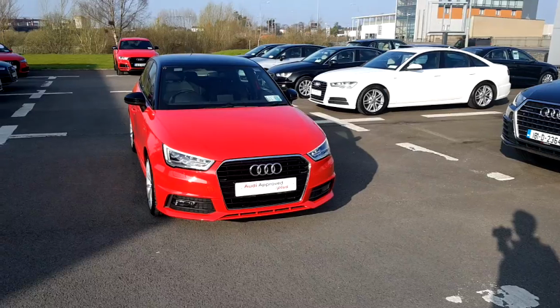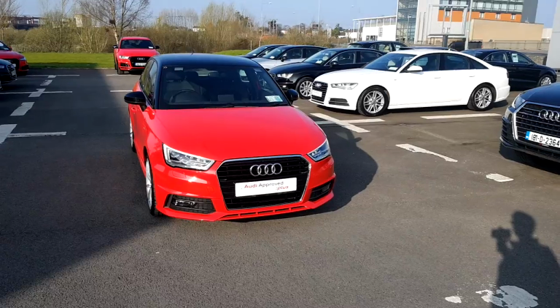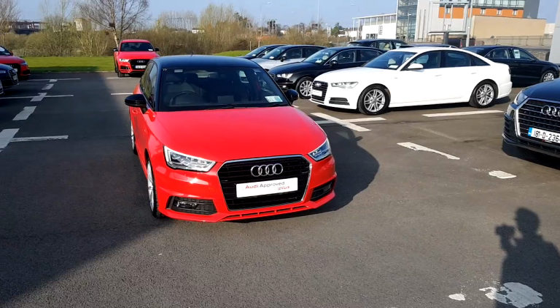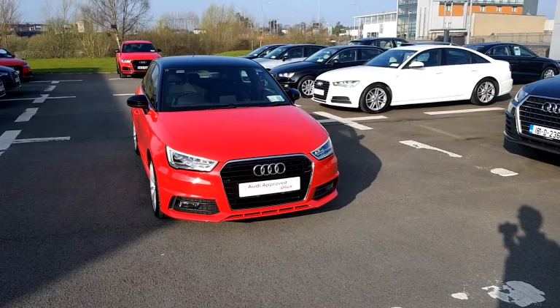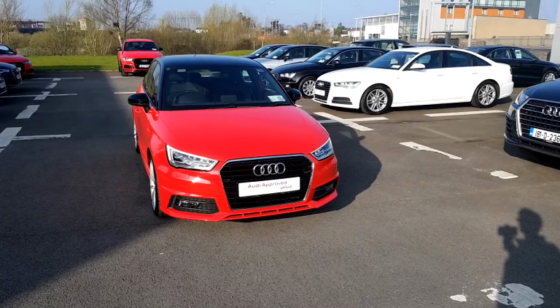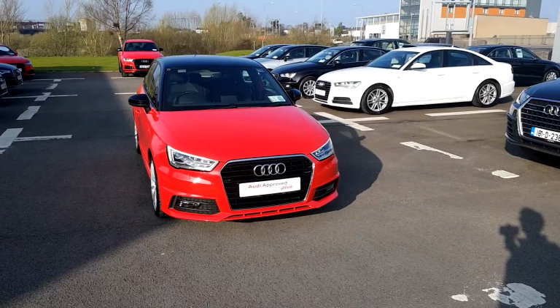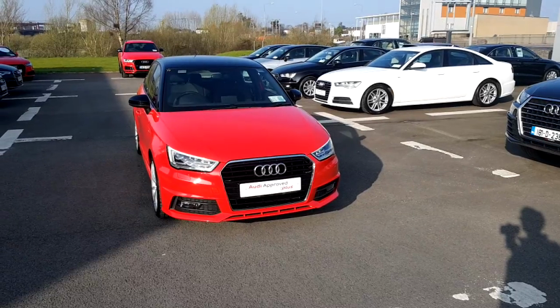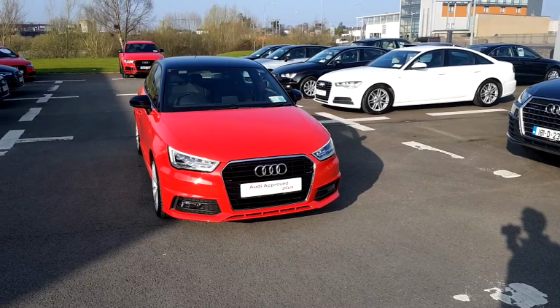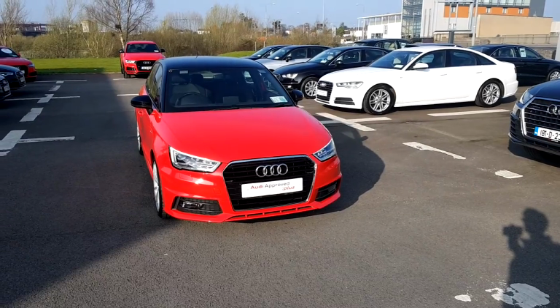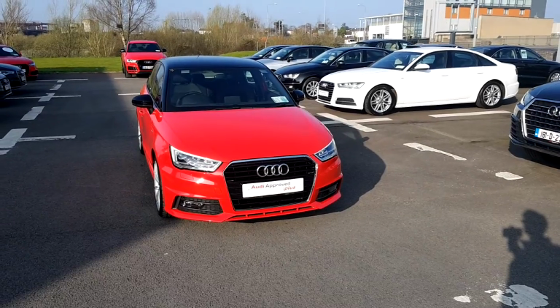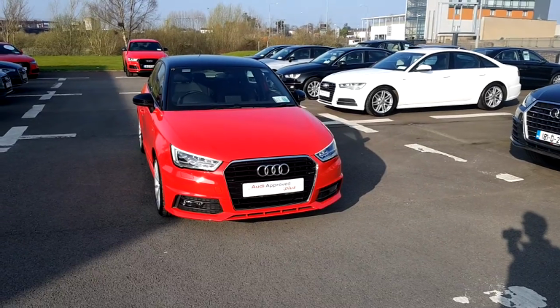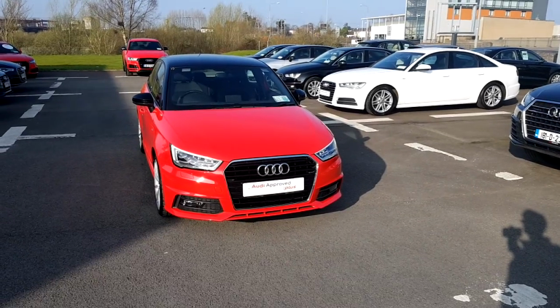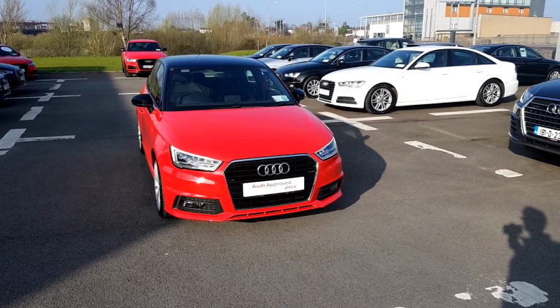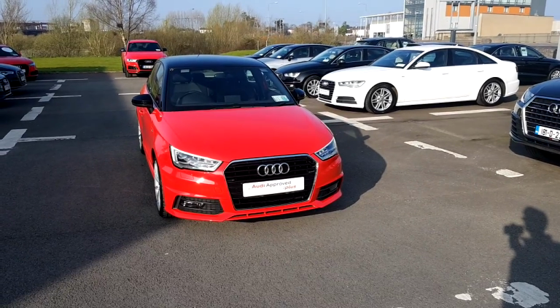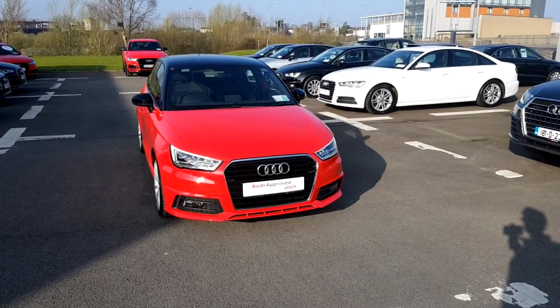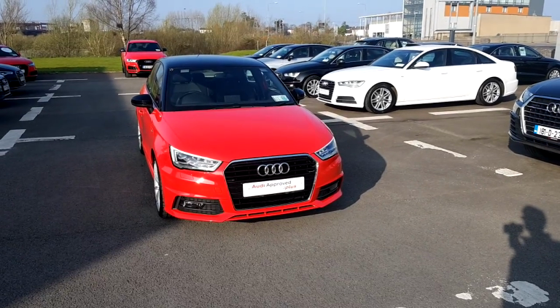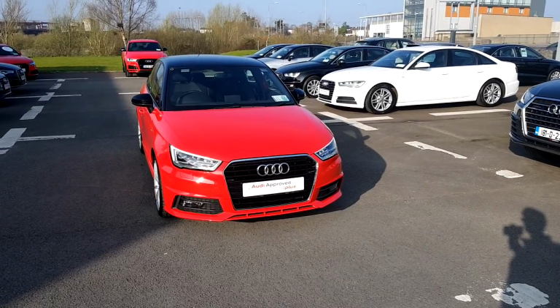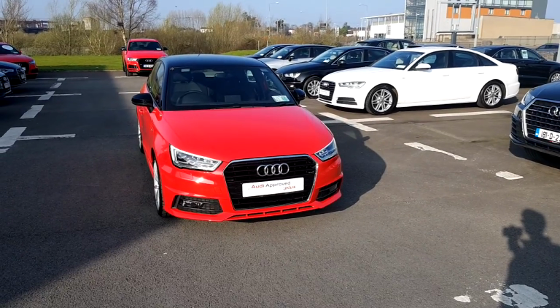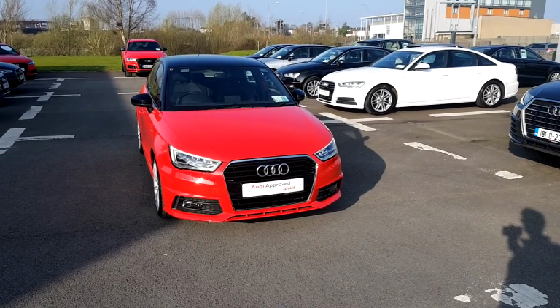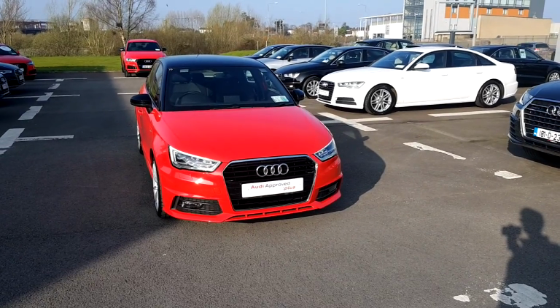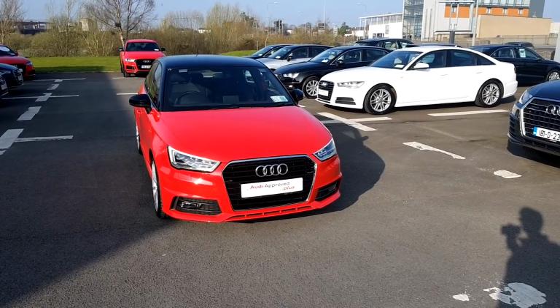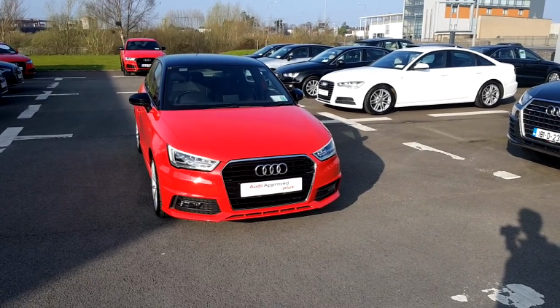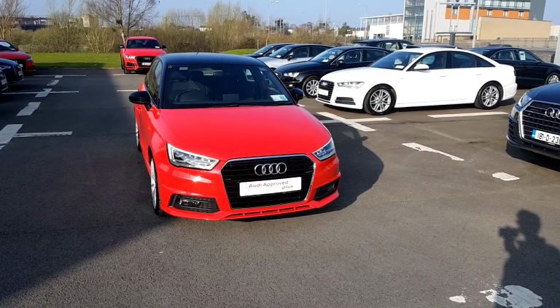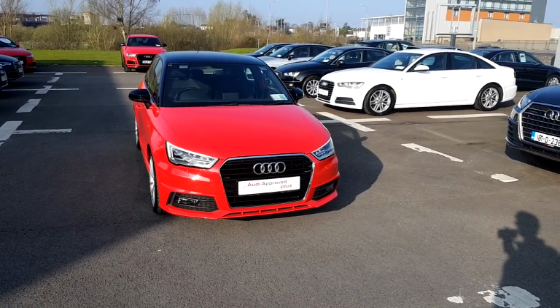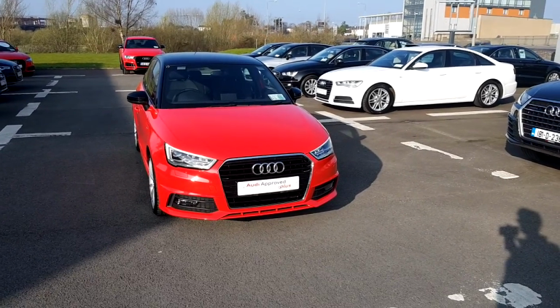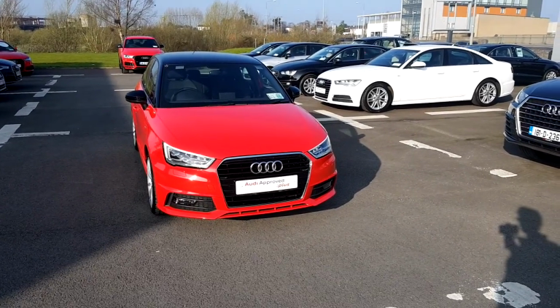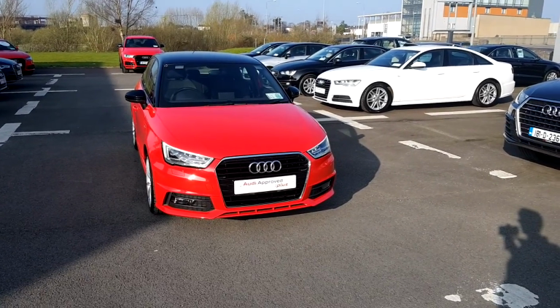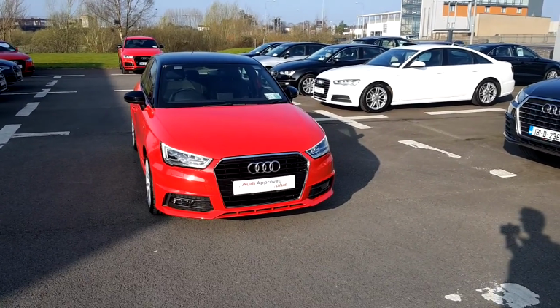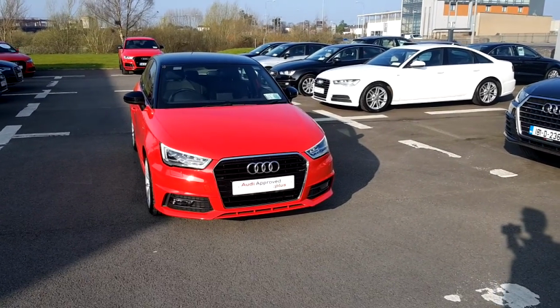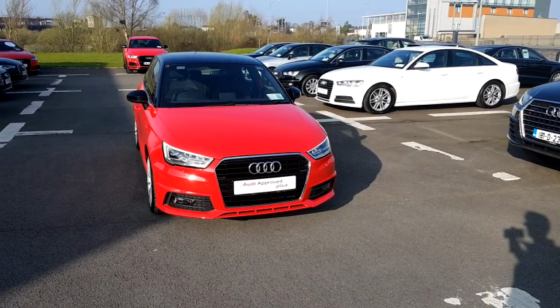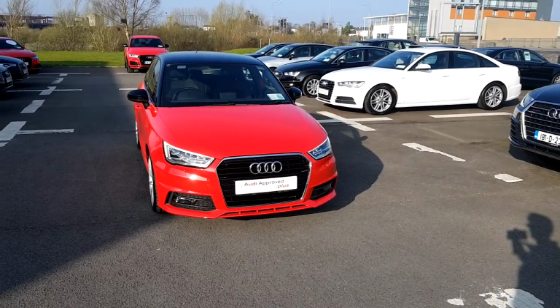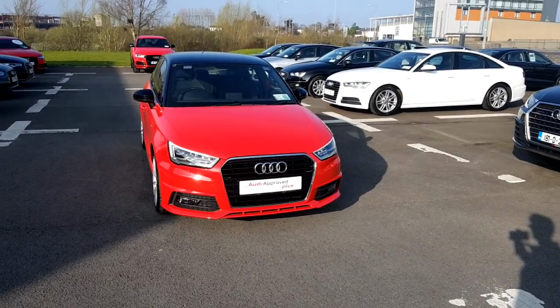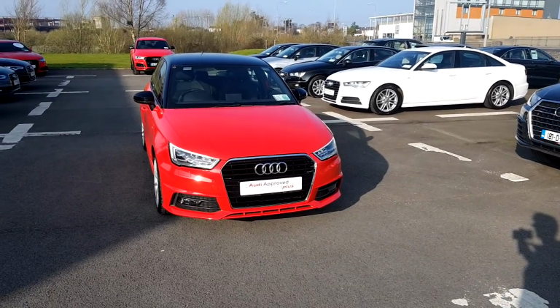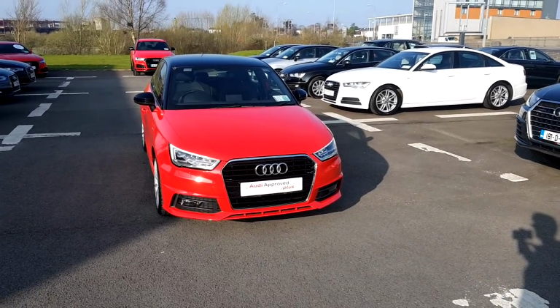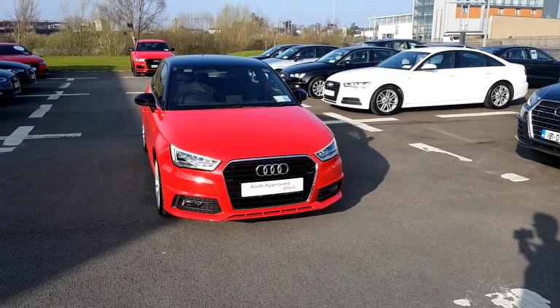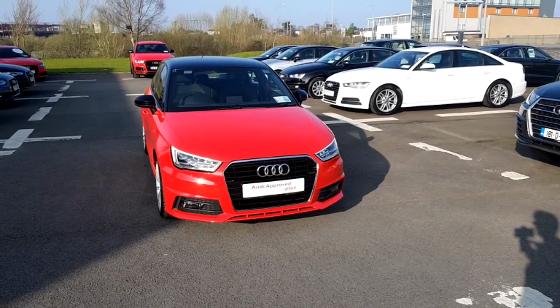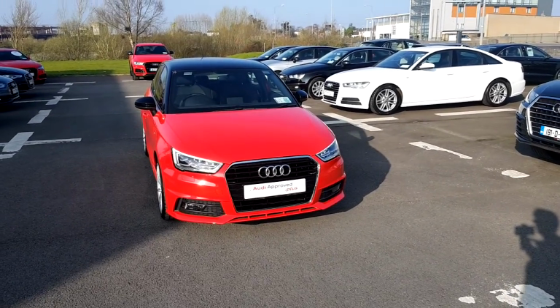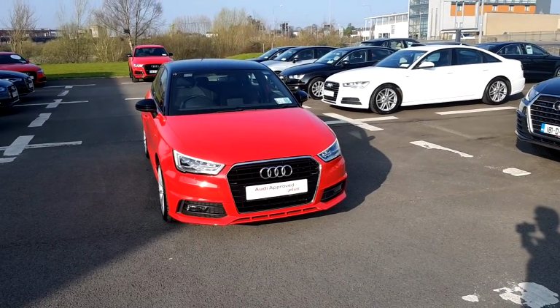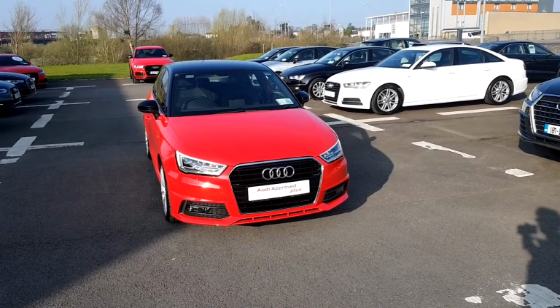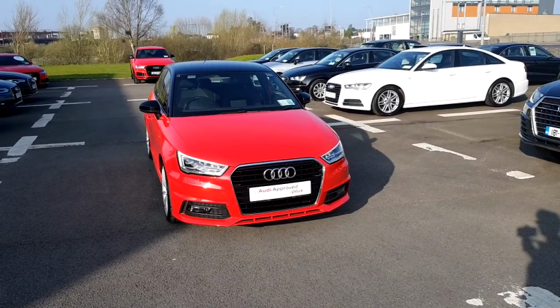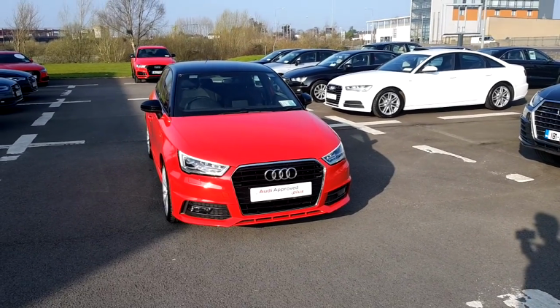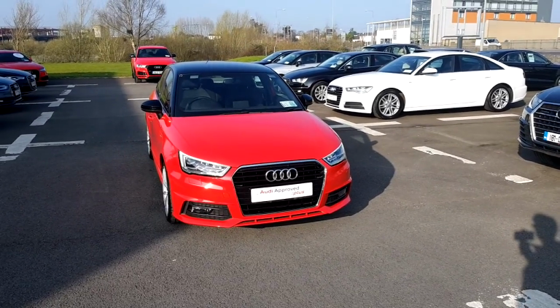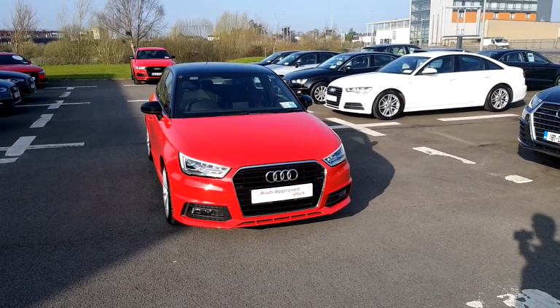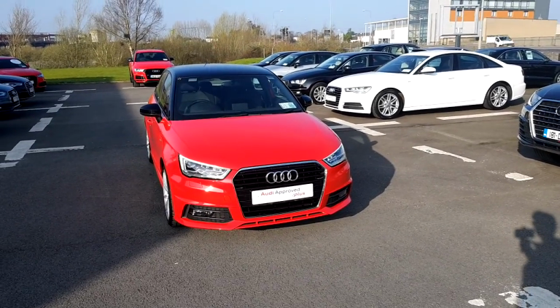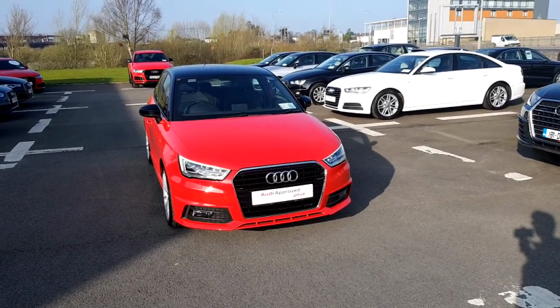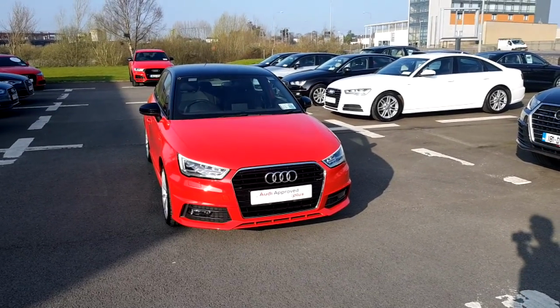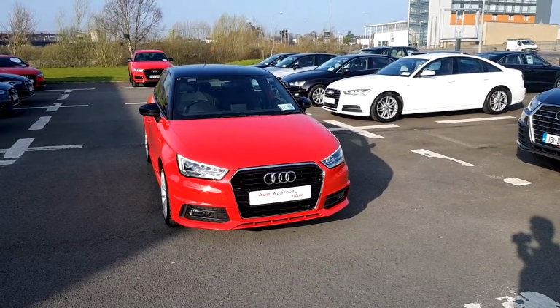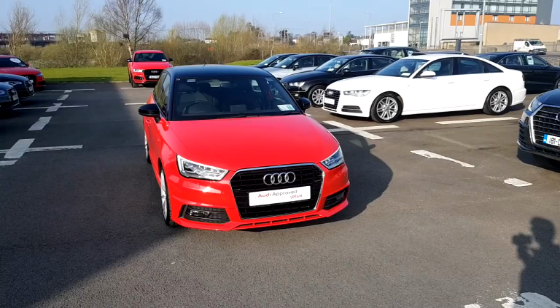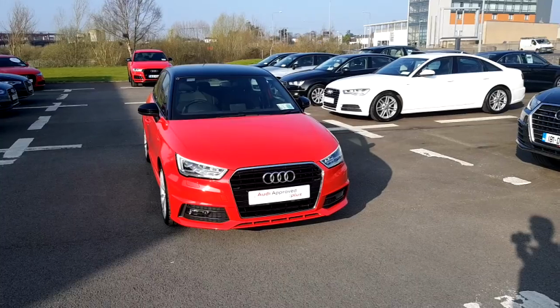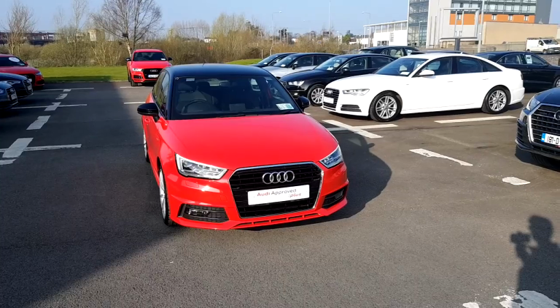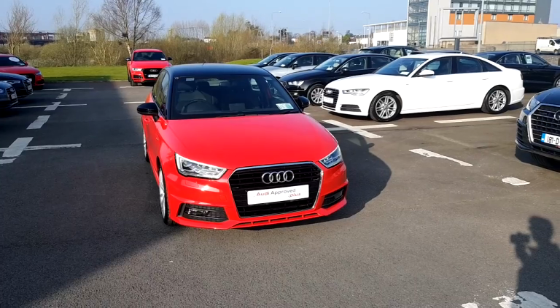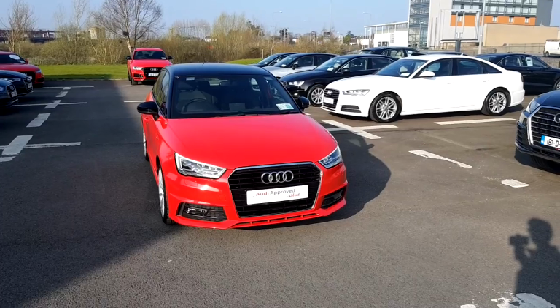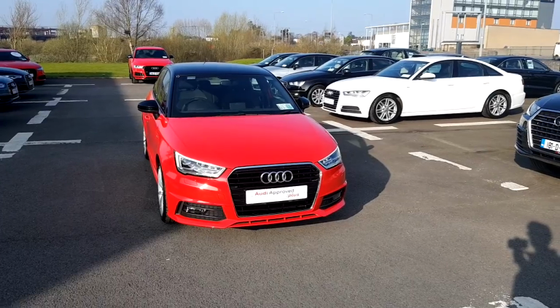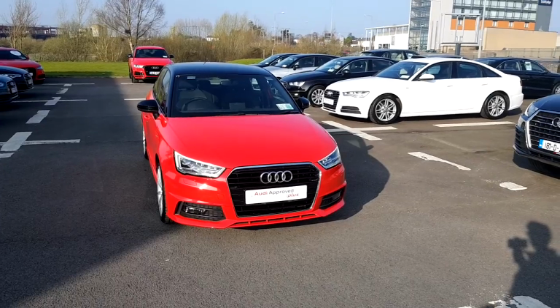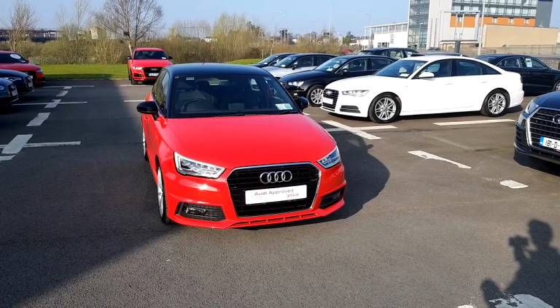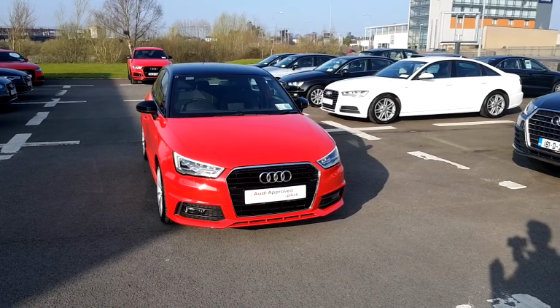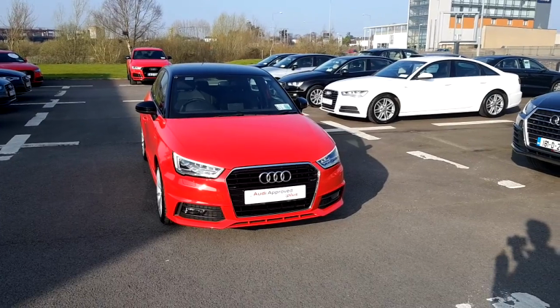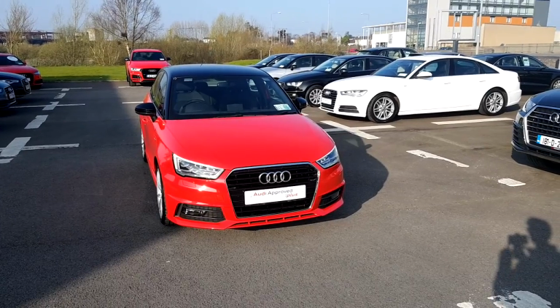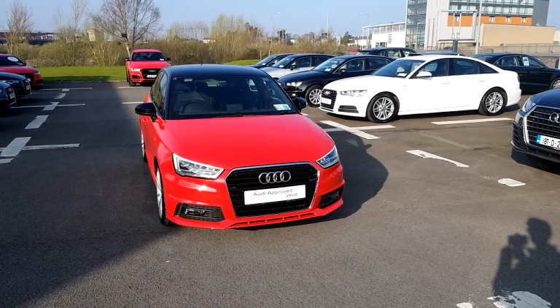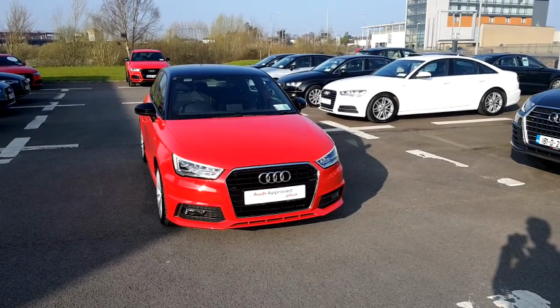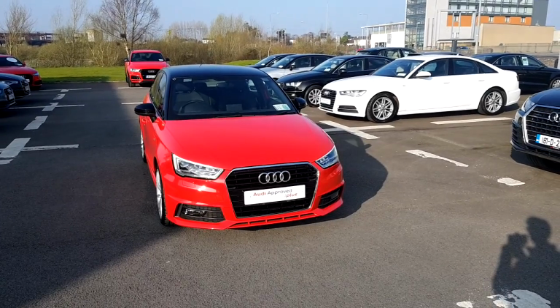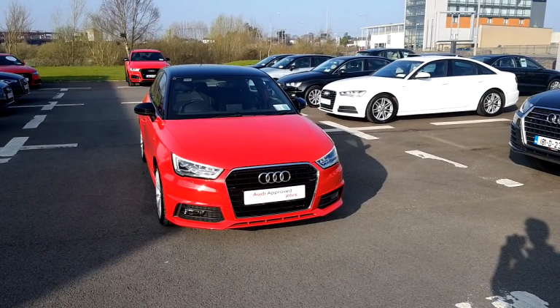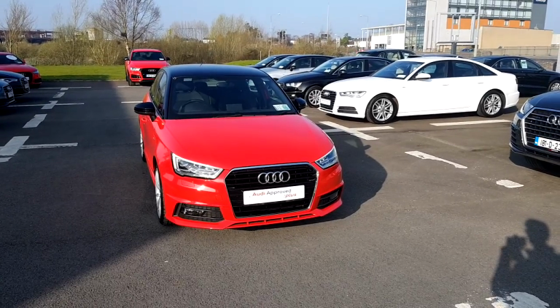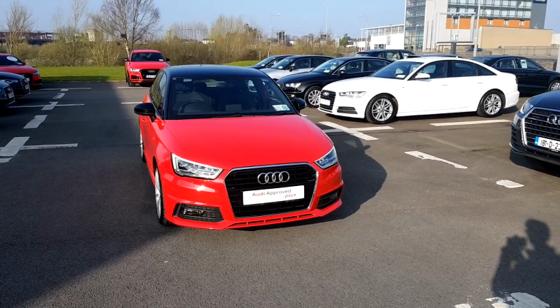If you have any queries on this vehicle you can drop in to us or call us on 061-336-000. Thank you.